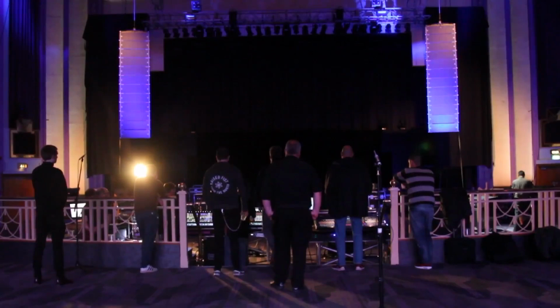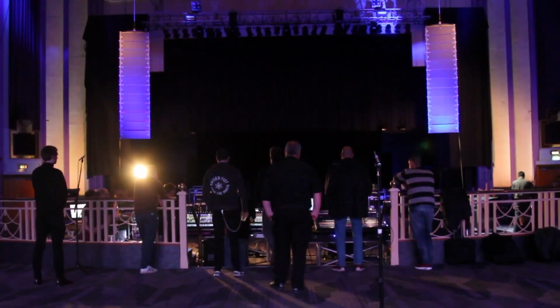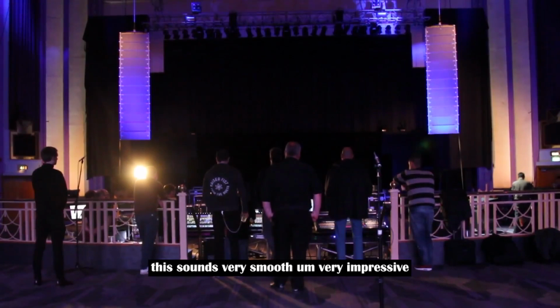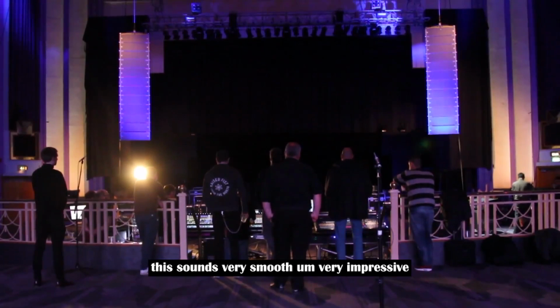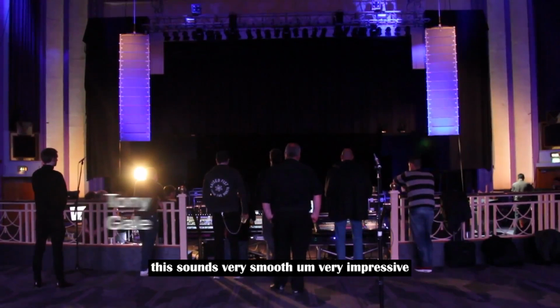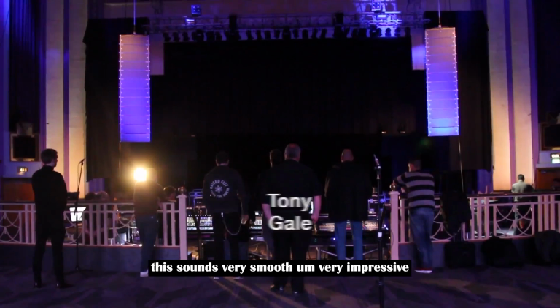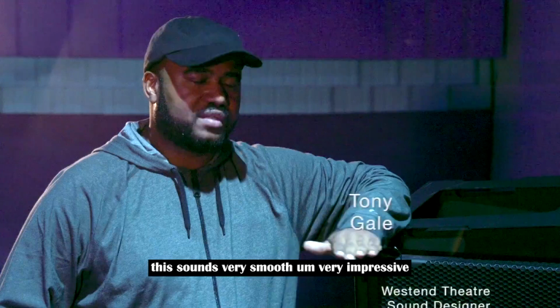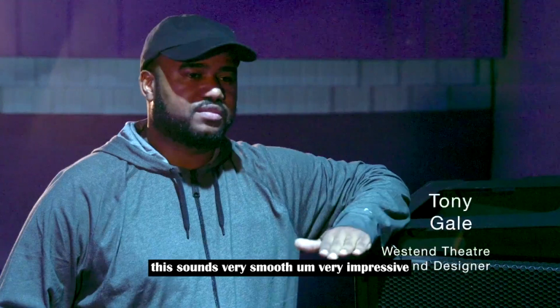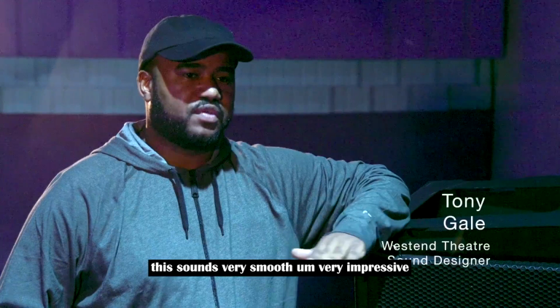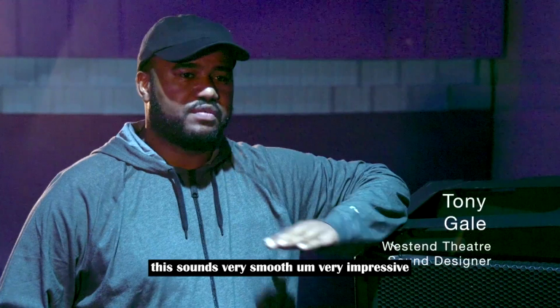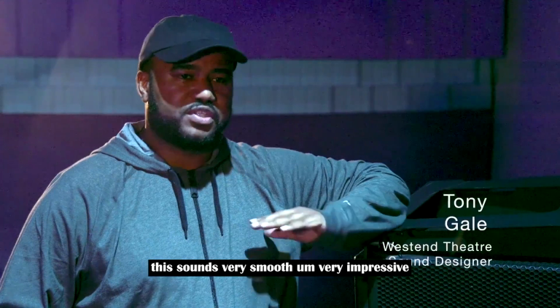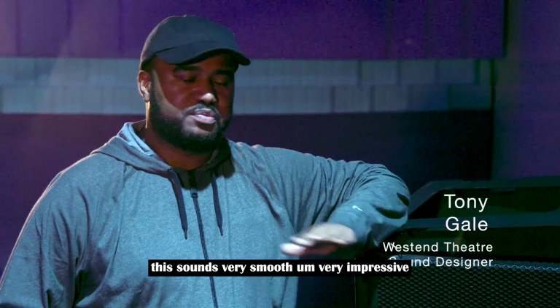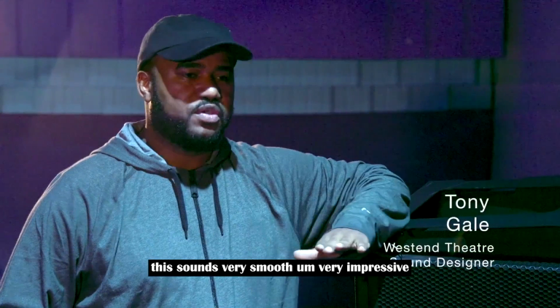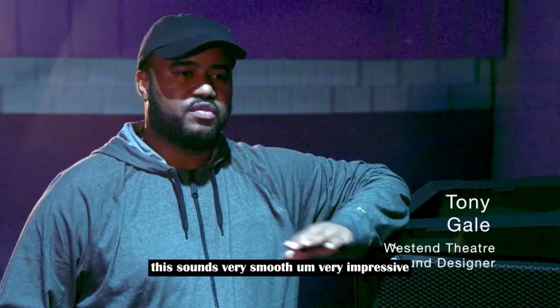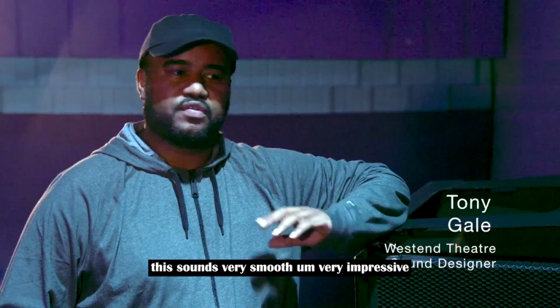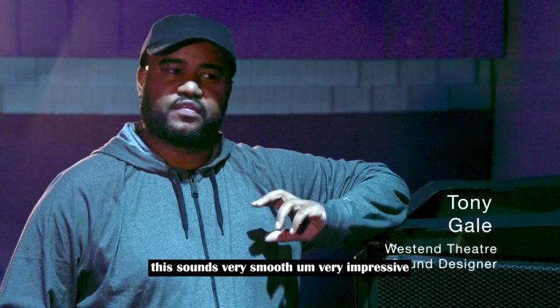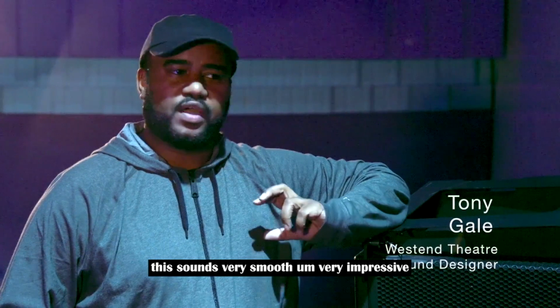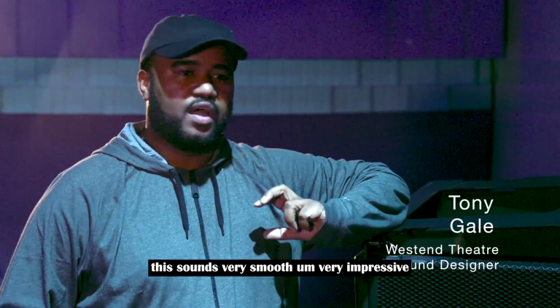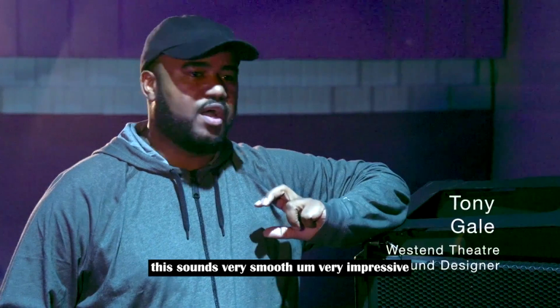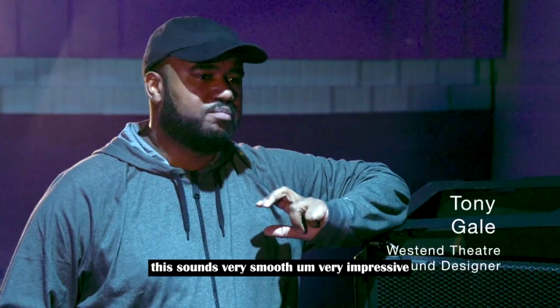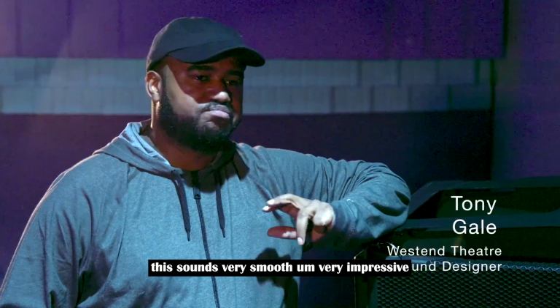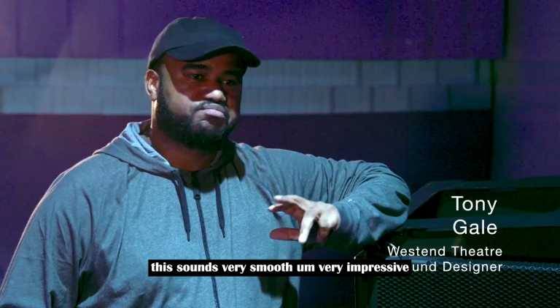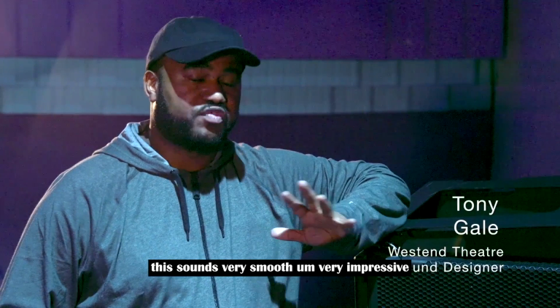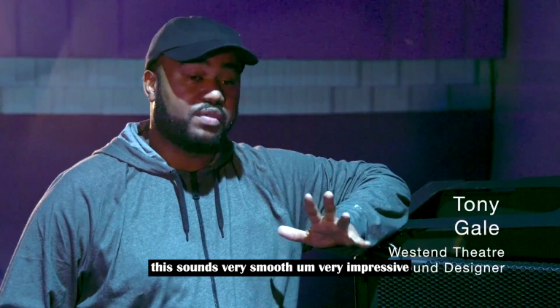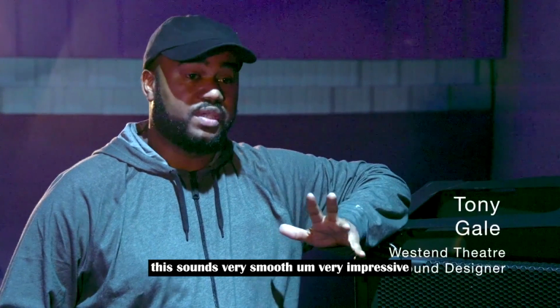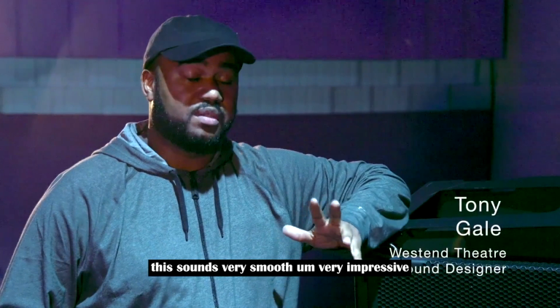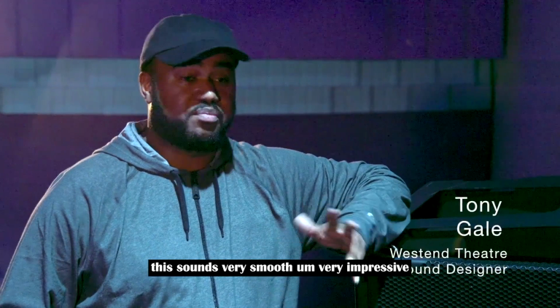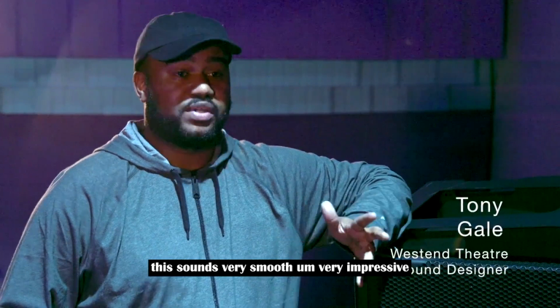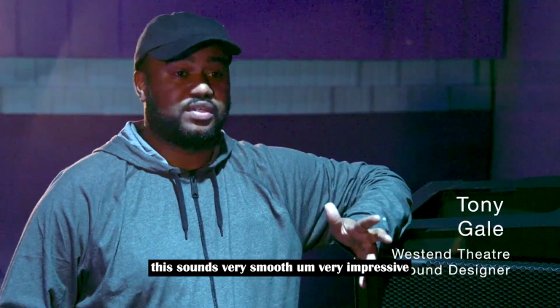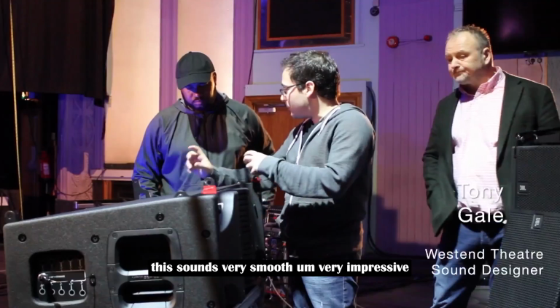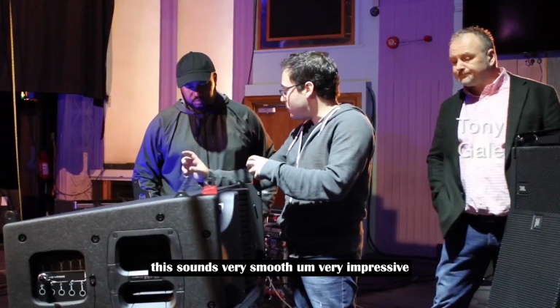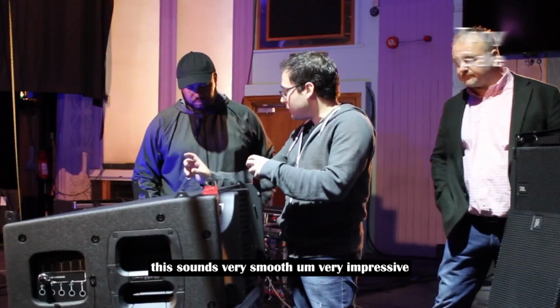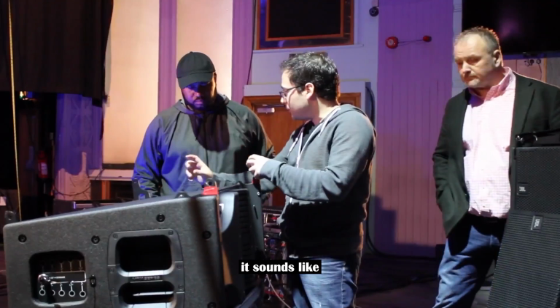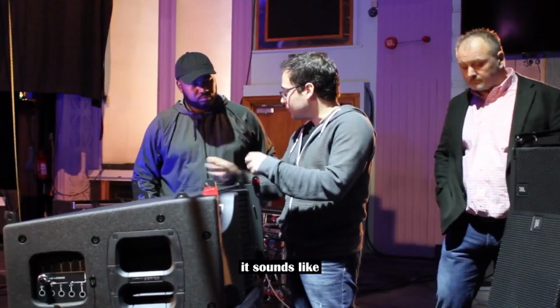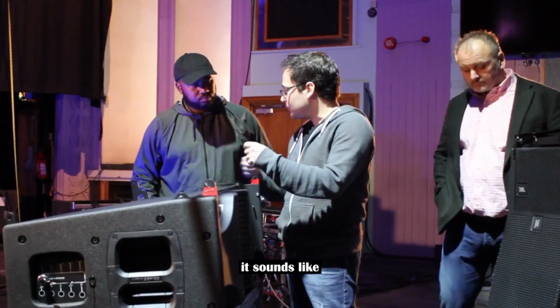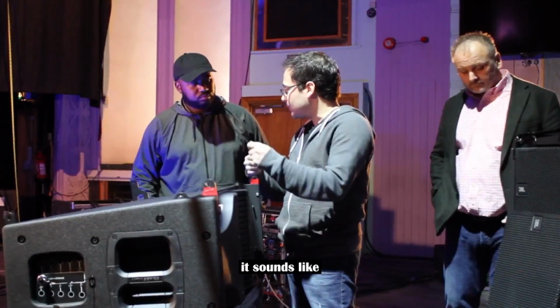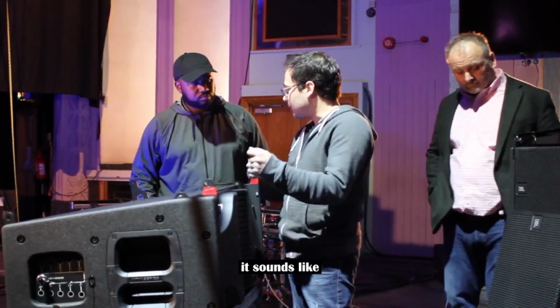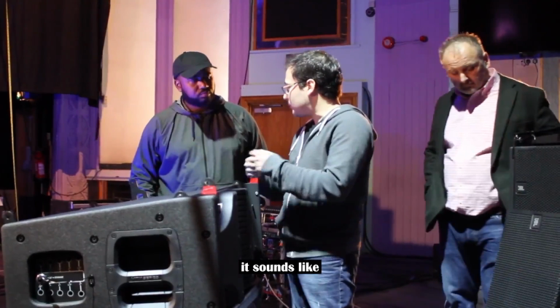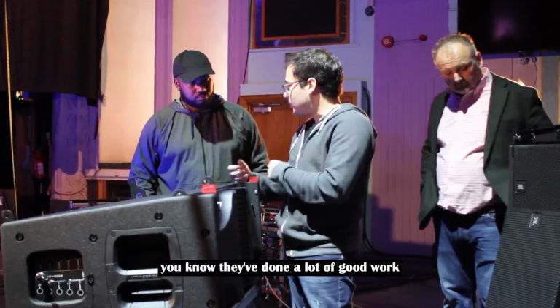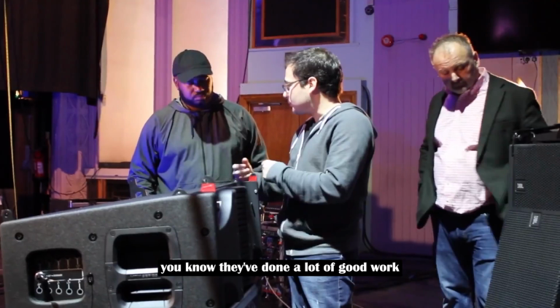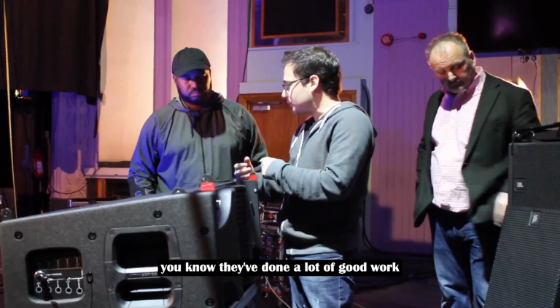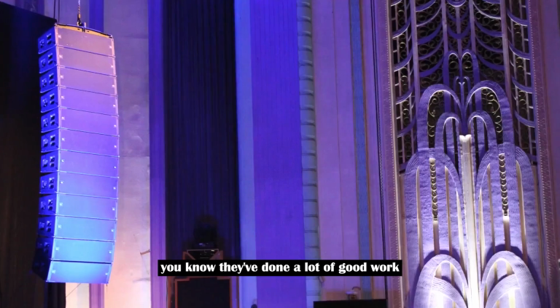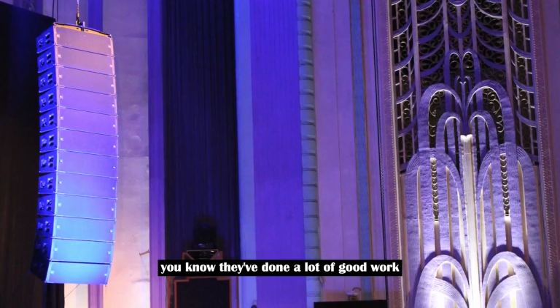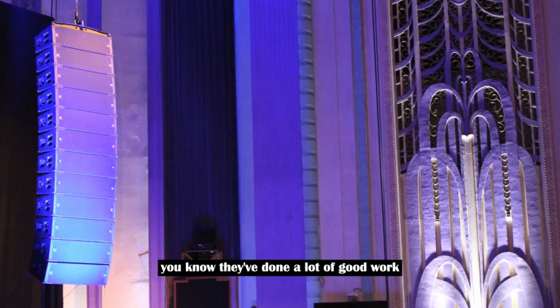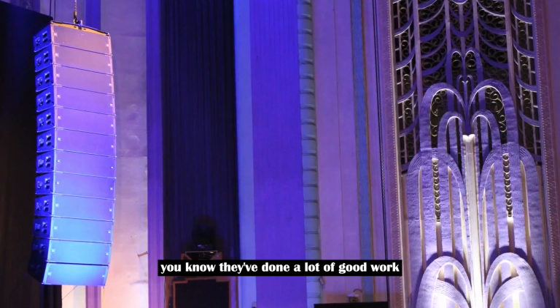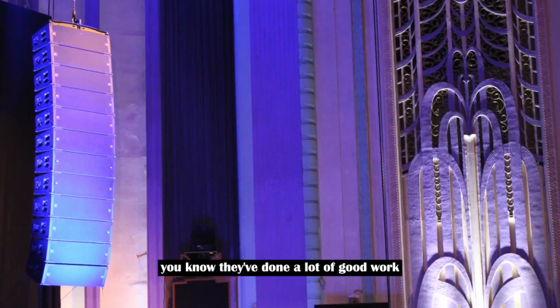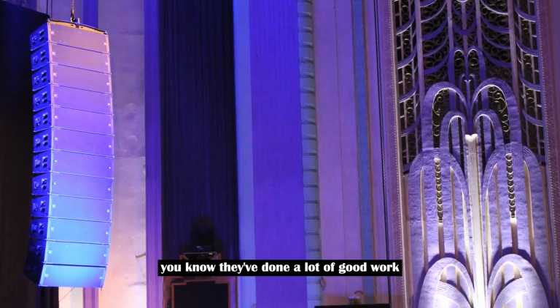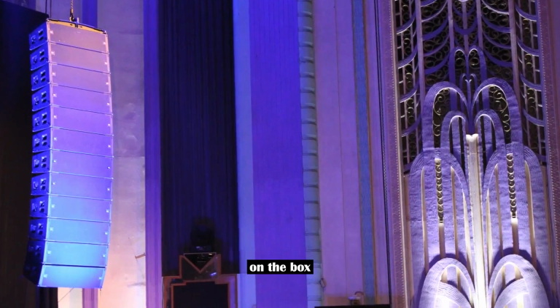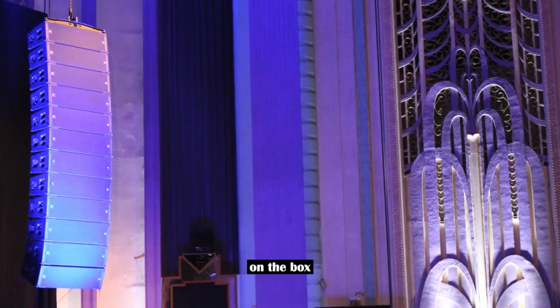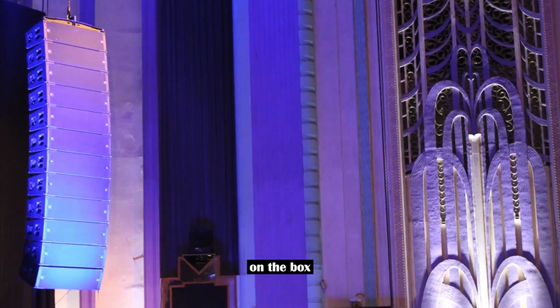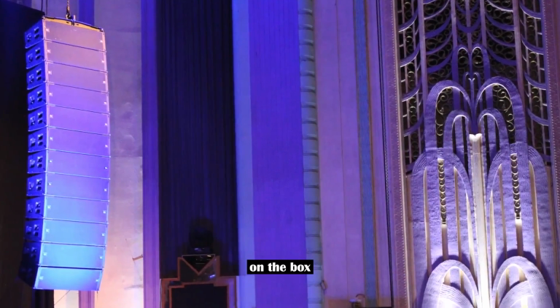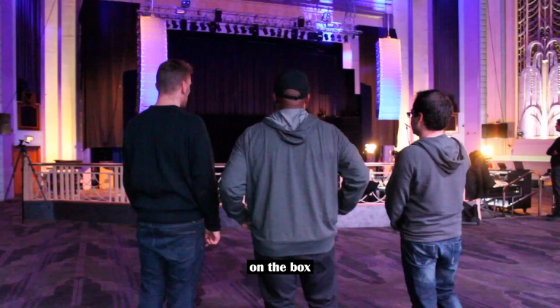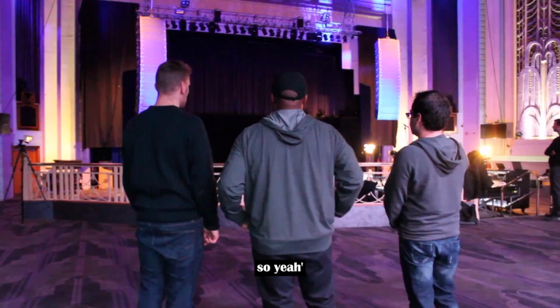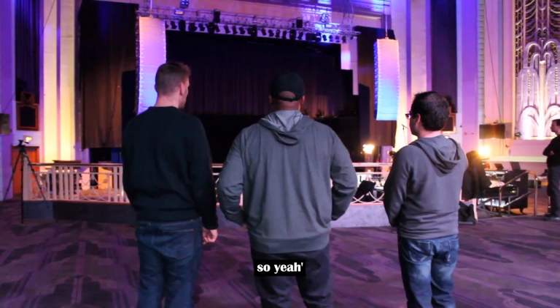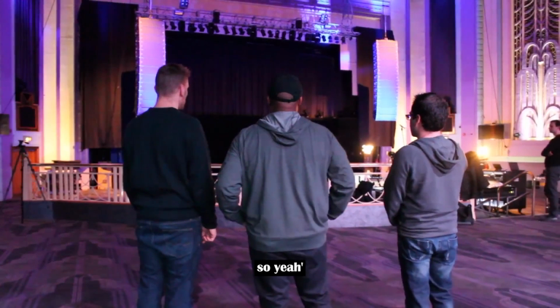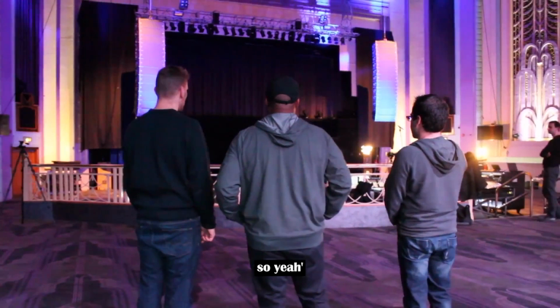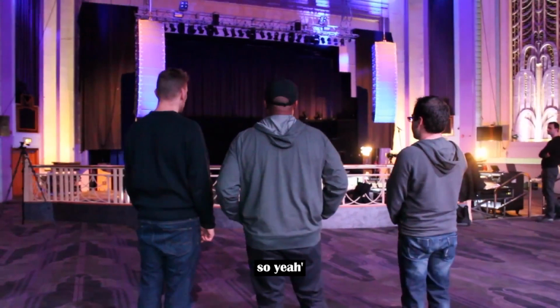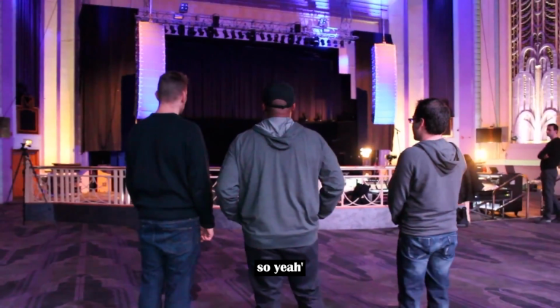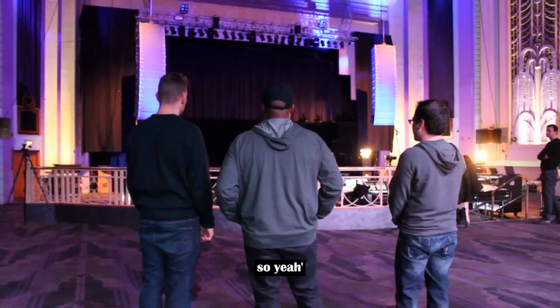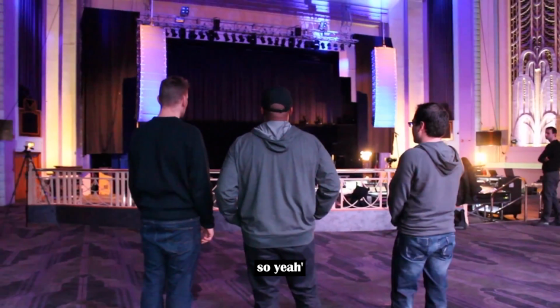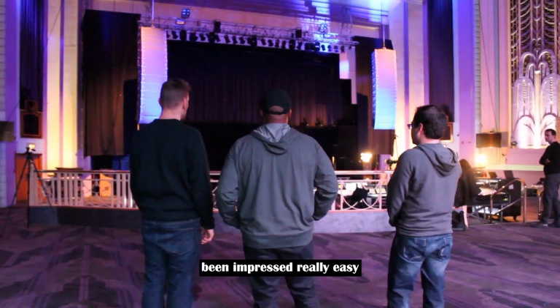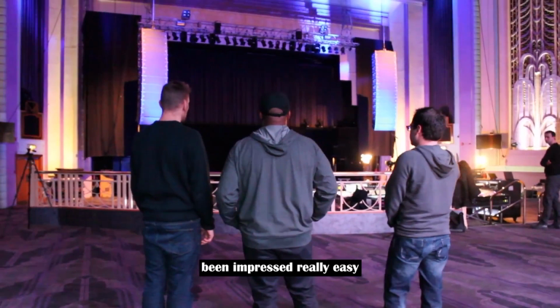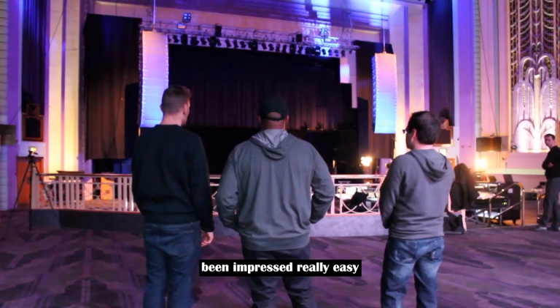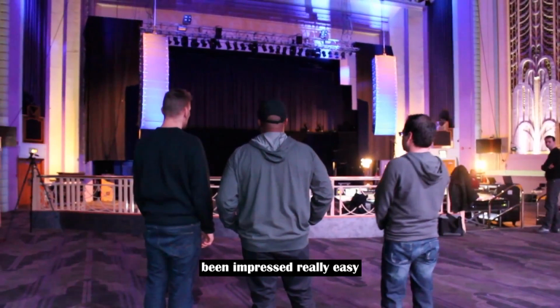This sounds very smooth, very impressive. It sounds like they've done a lot of good work on the box, and I've been impressed.